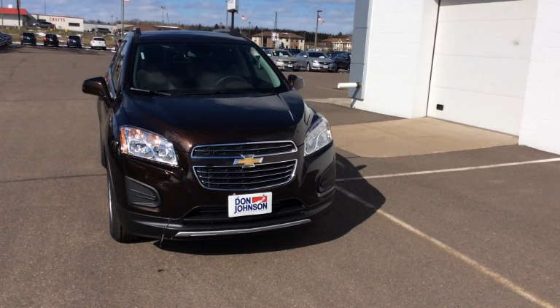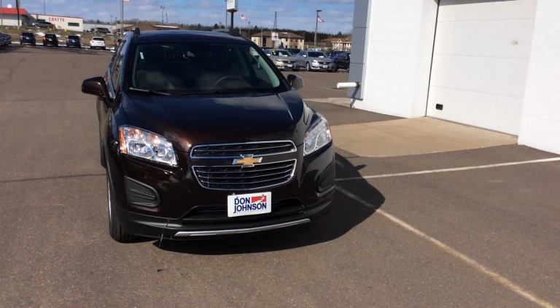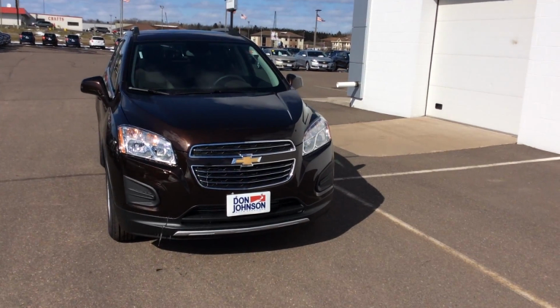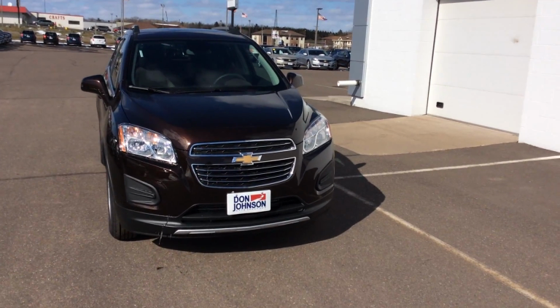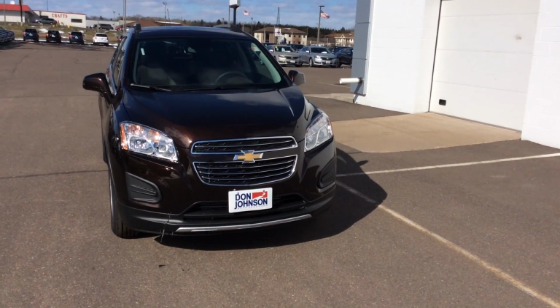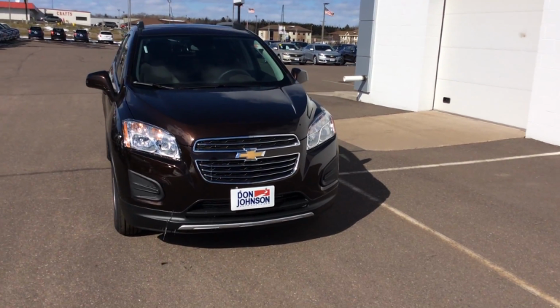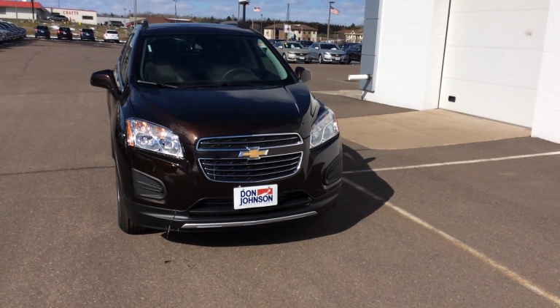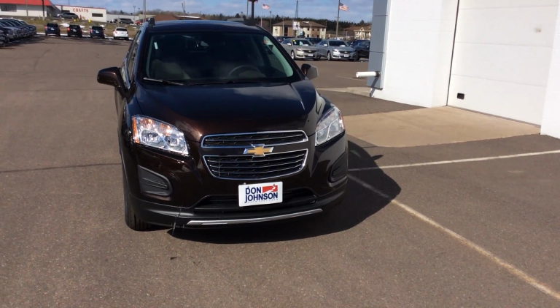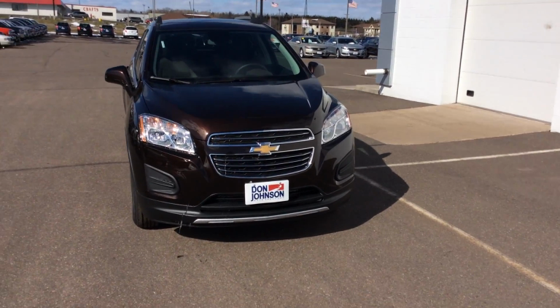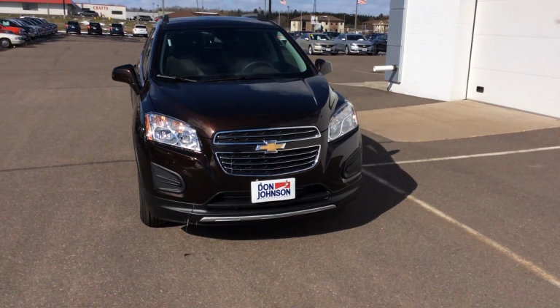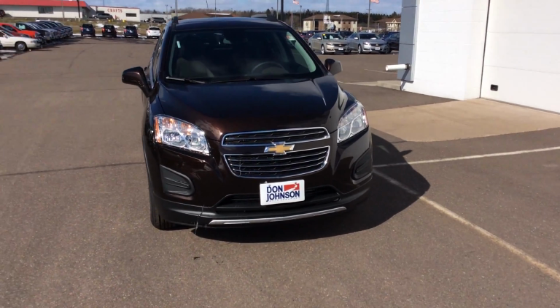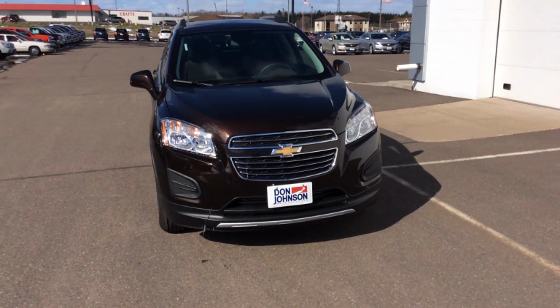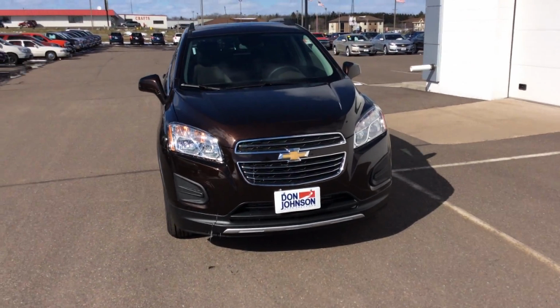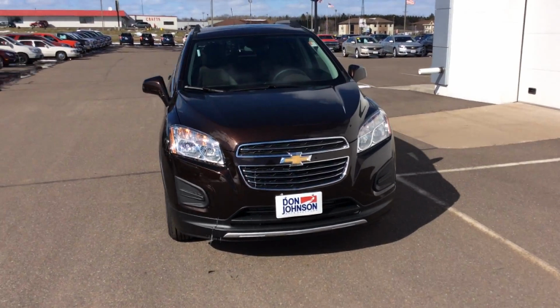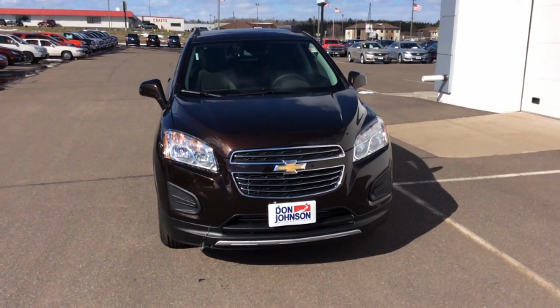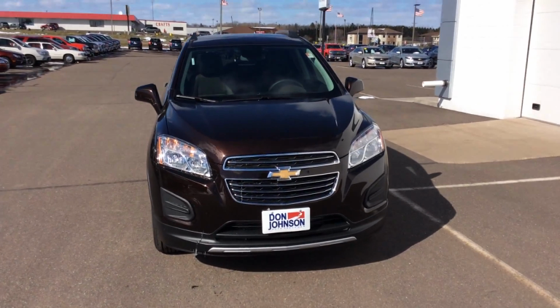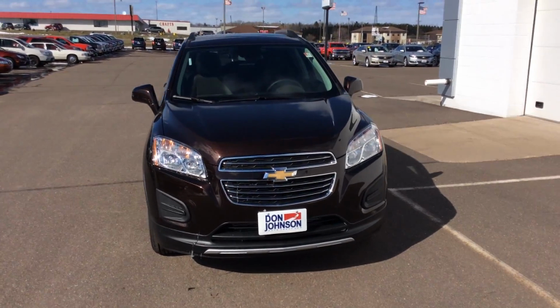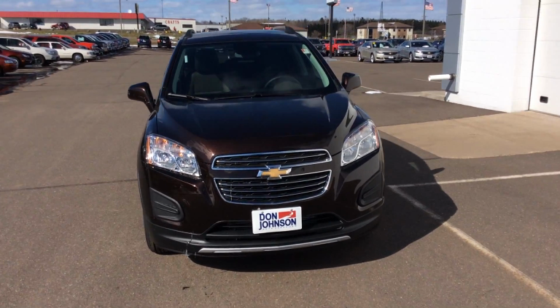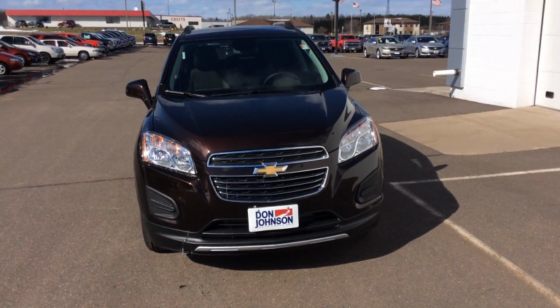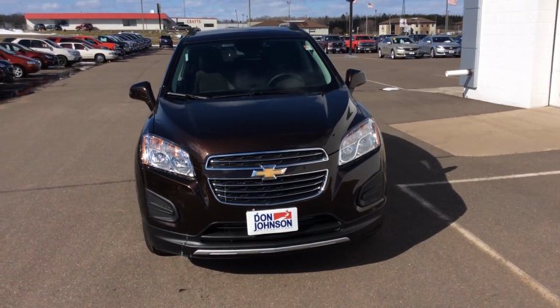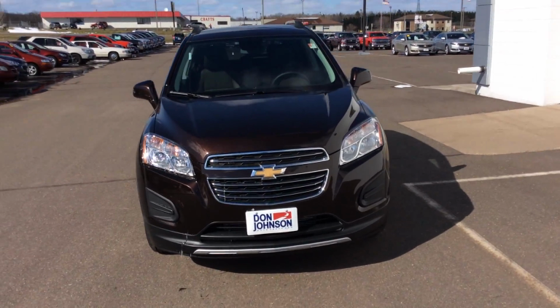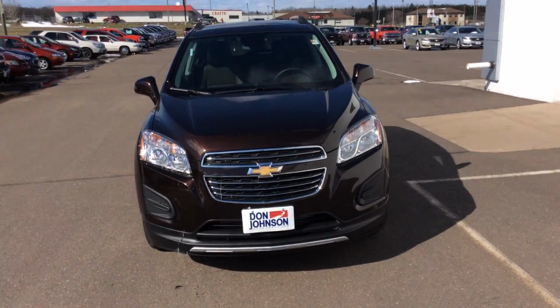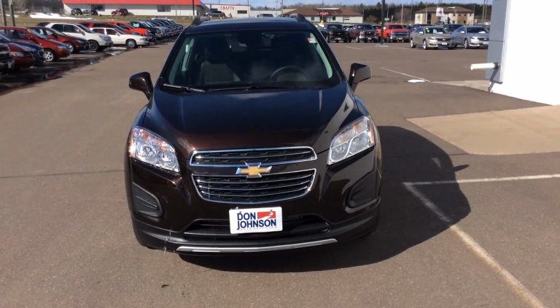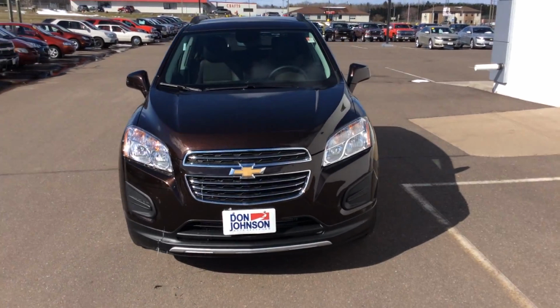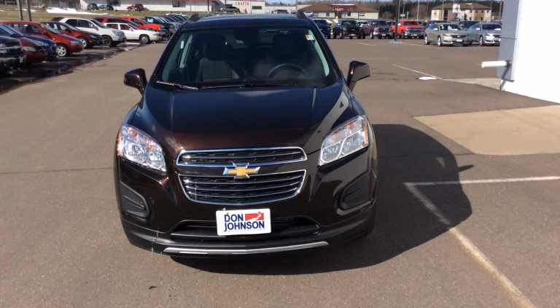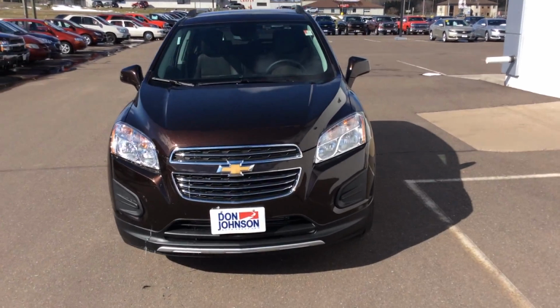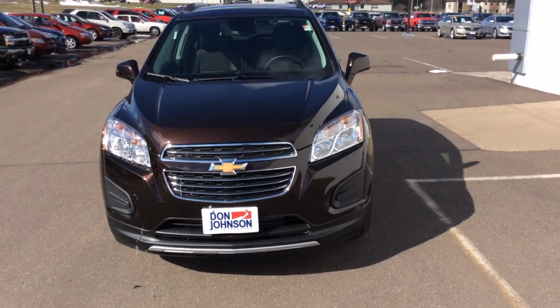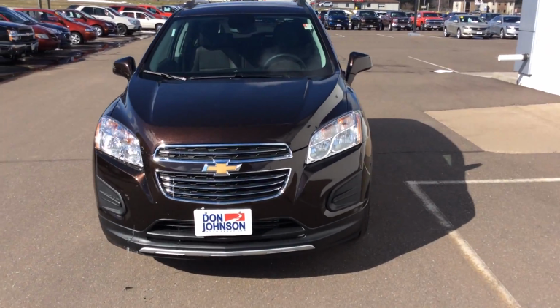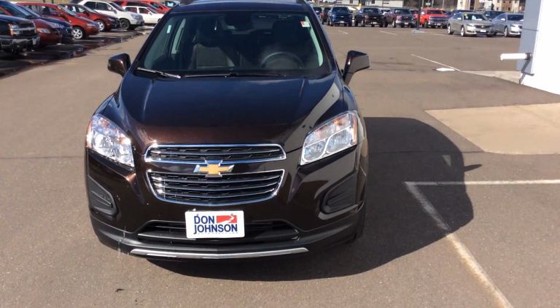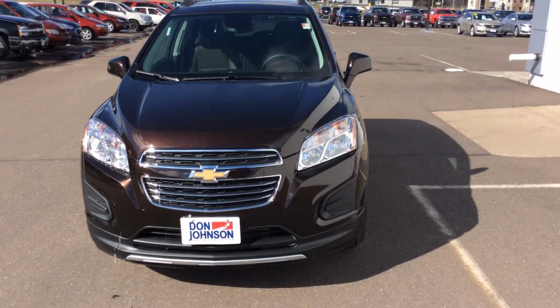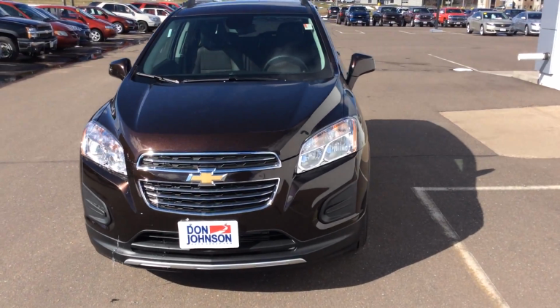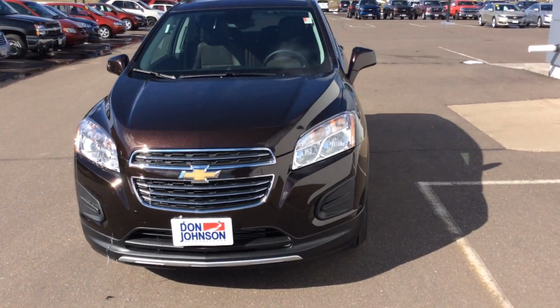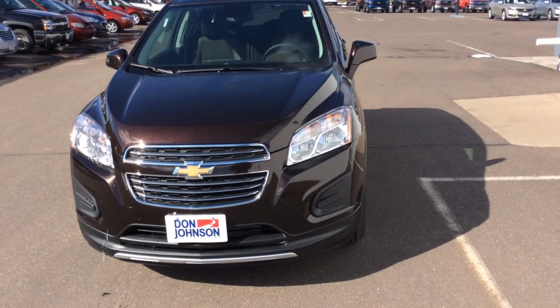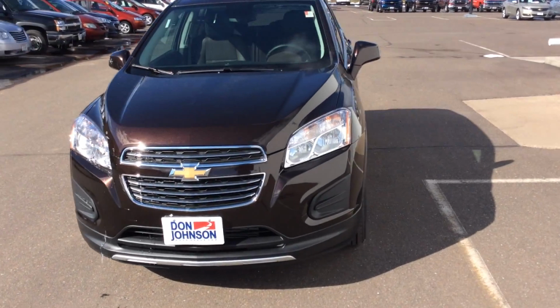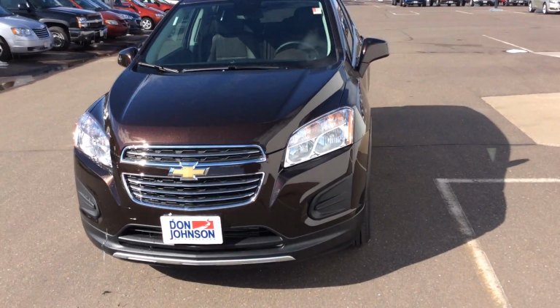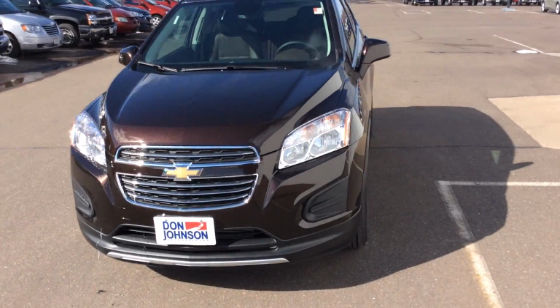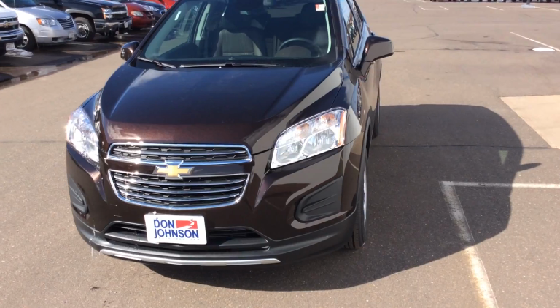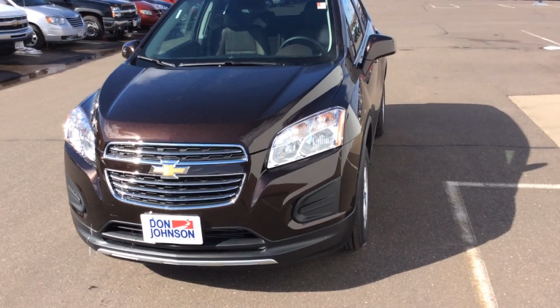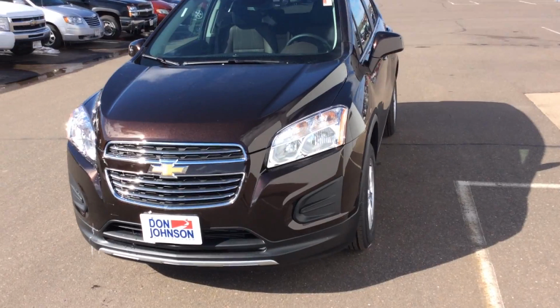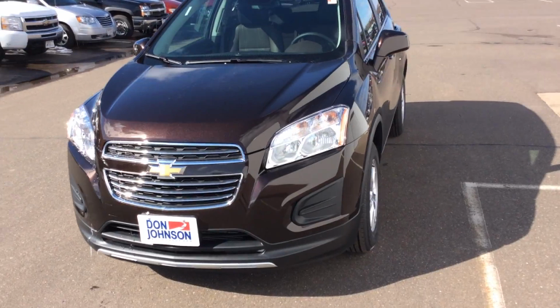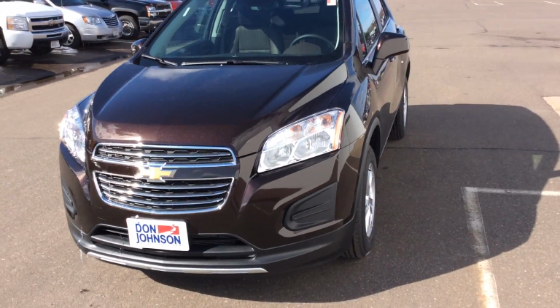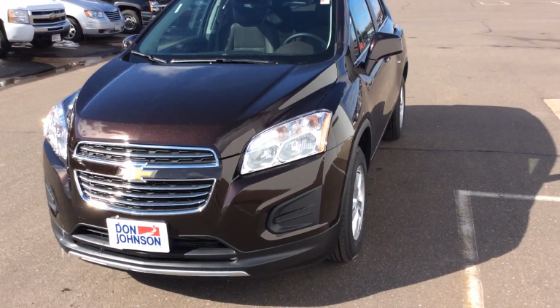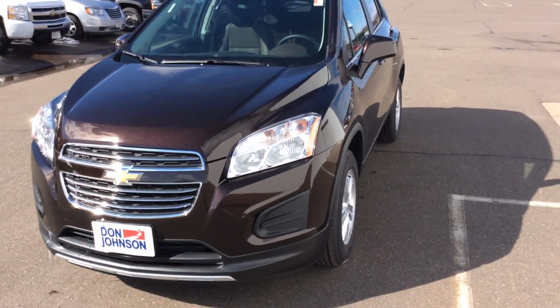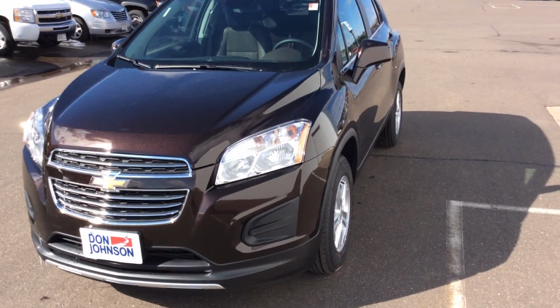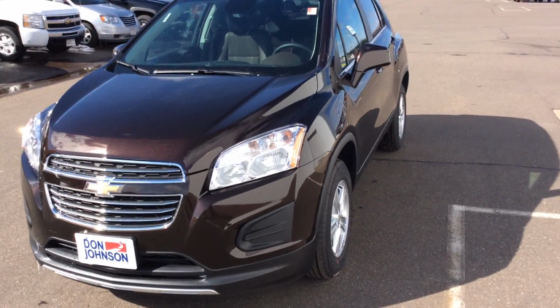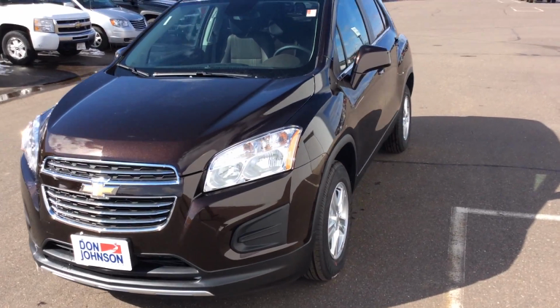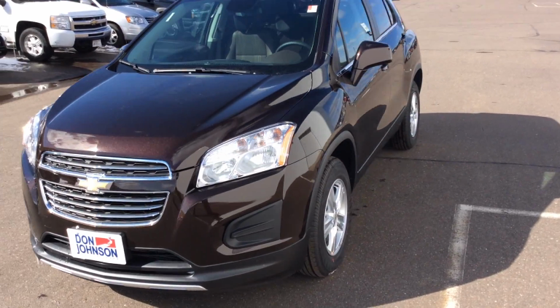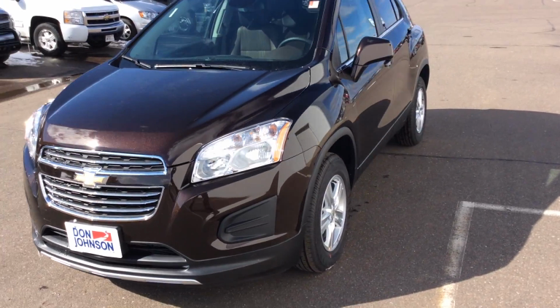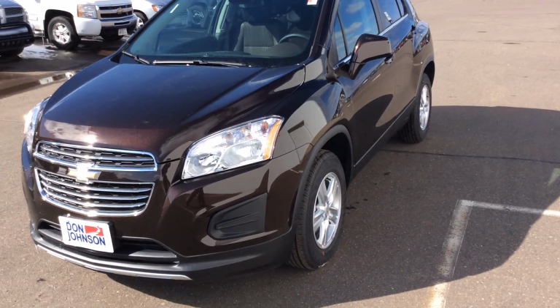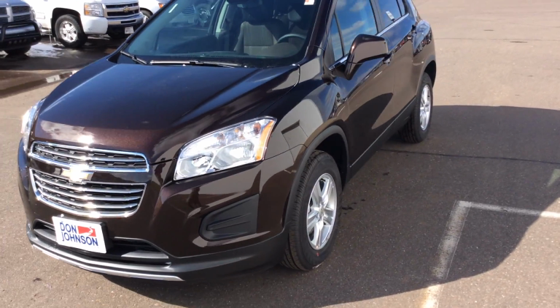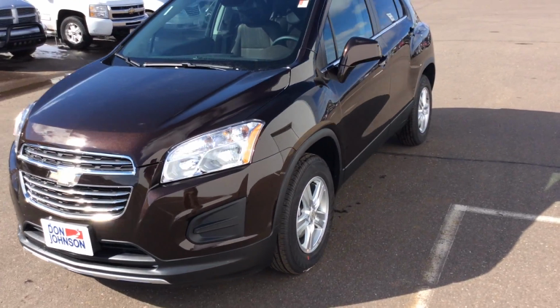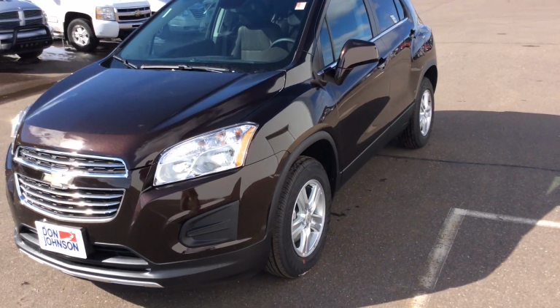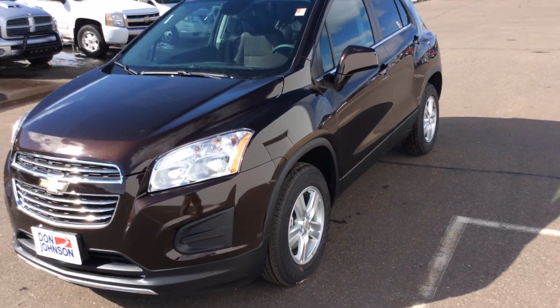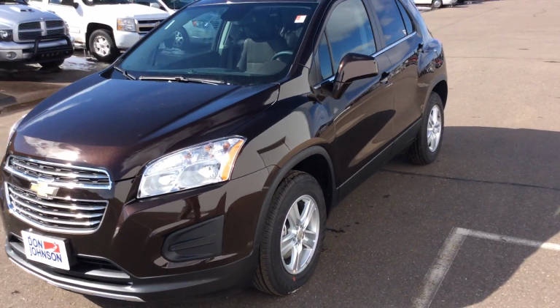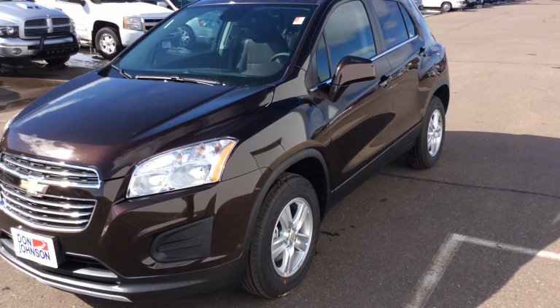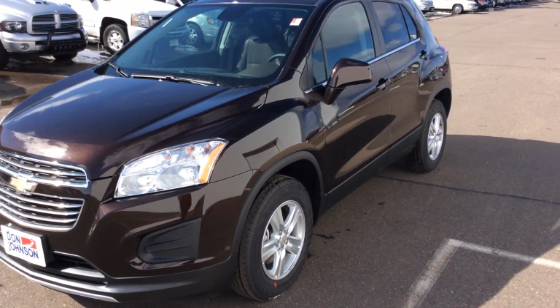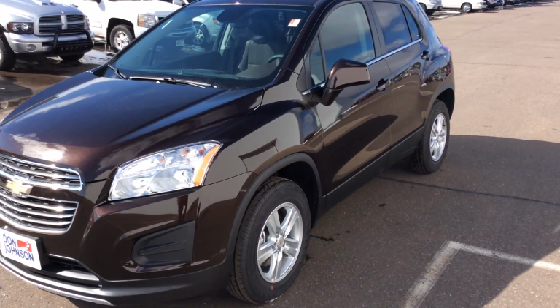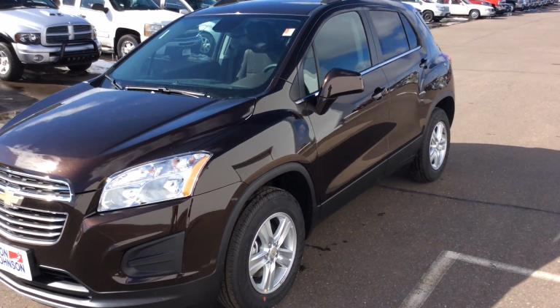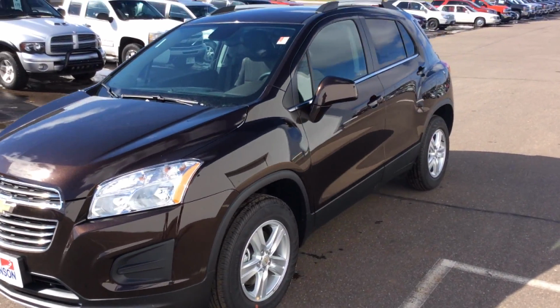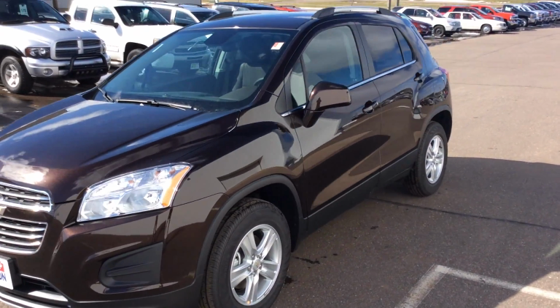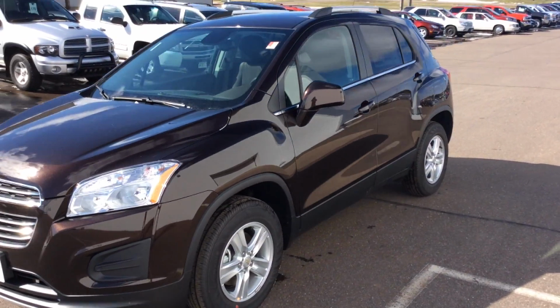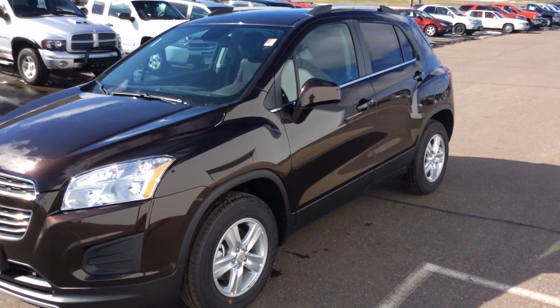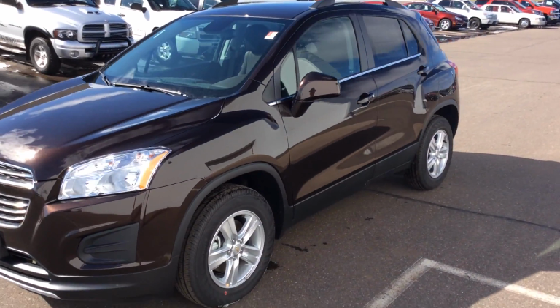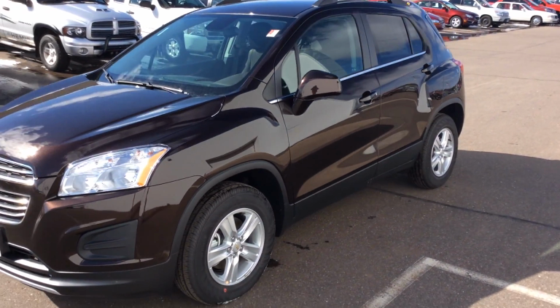Hello folks, Darren Lucas here. Today at Don Johnson Motors I'm going to show you a beautiful 2016 Chevy Trax.